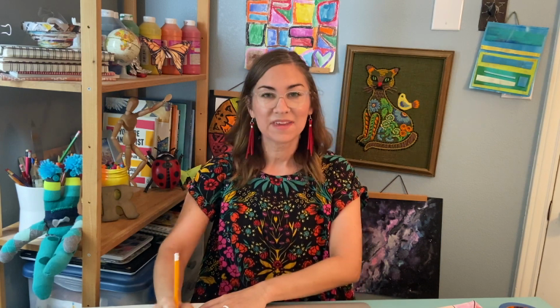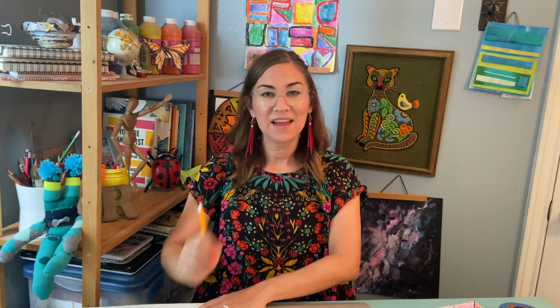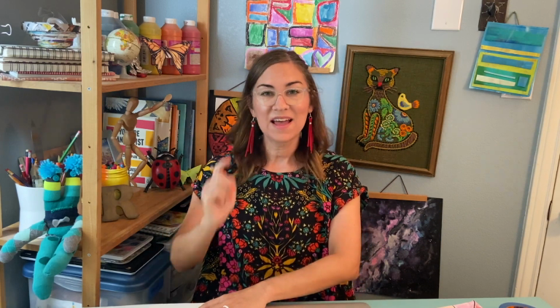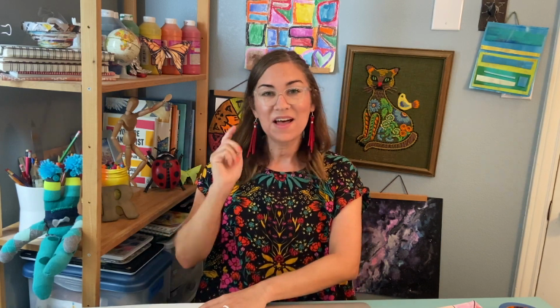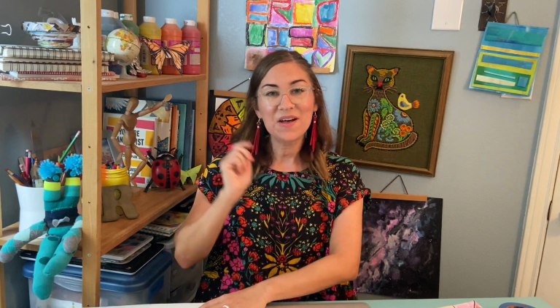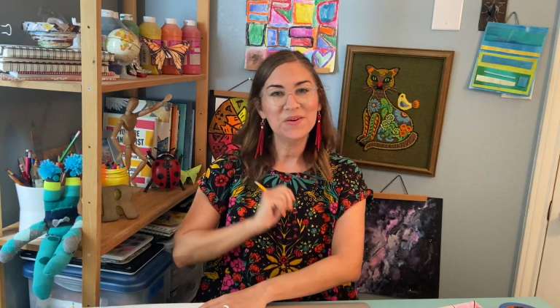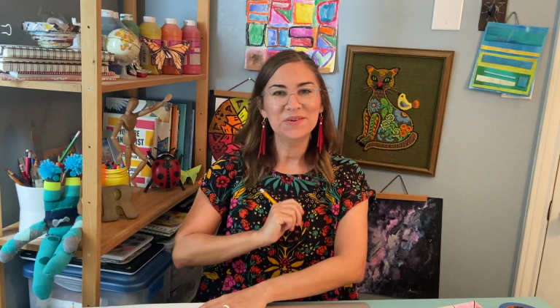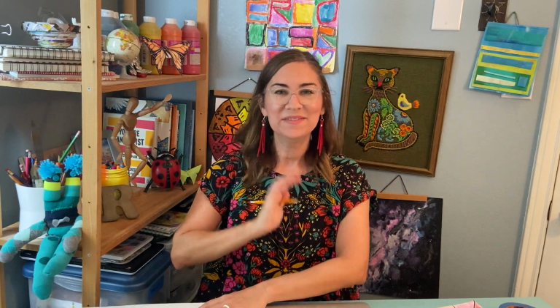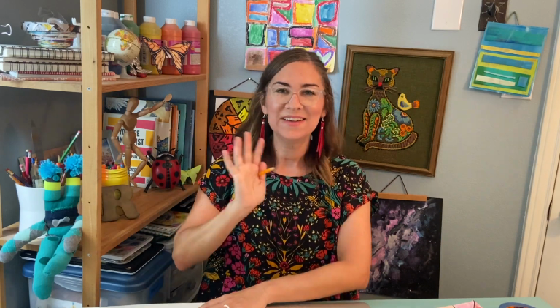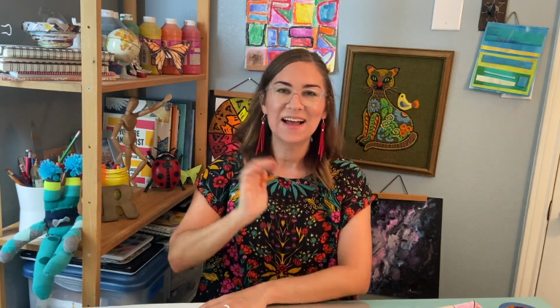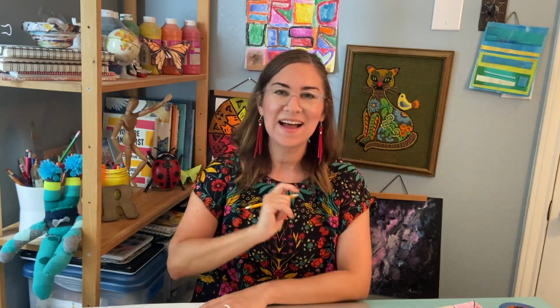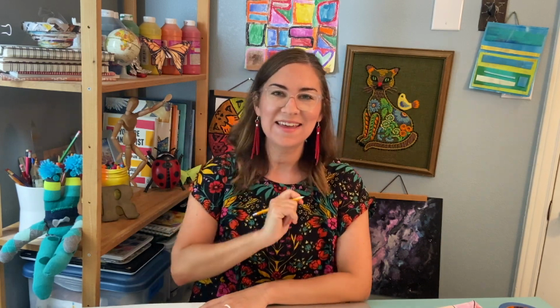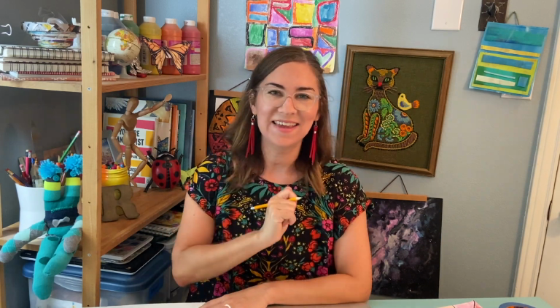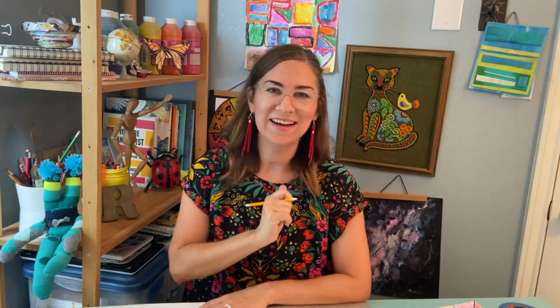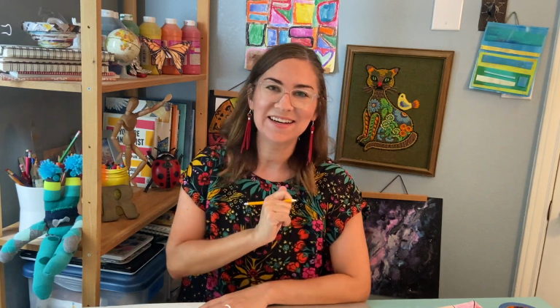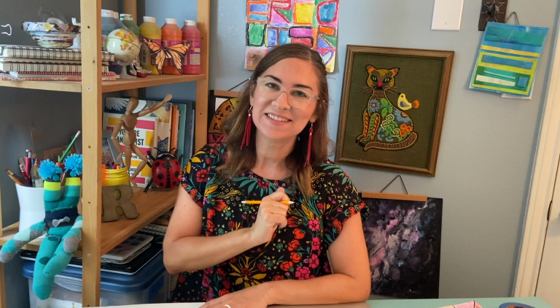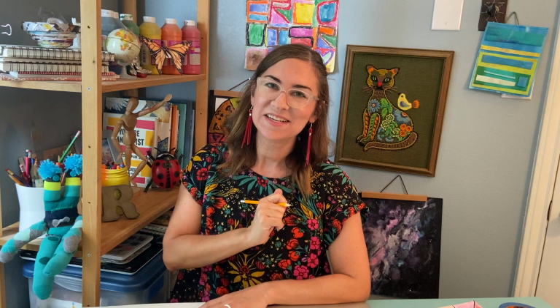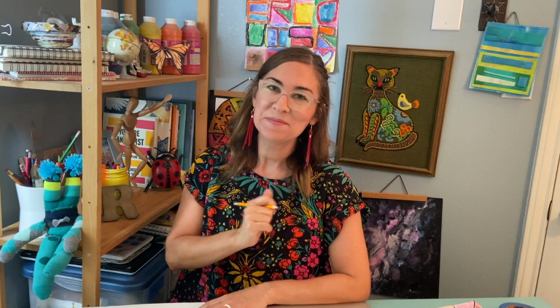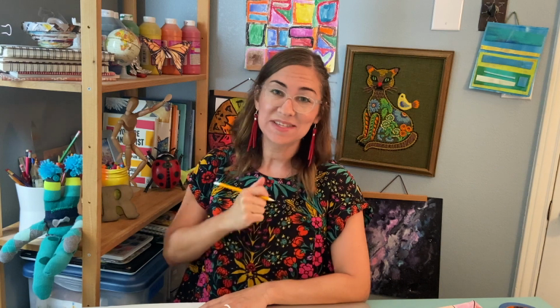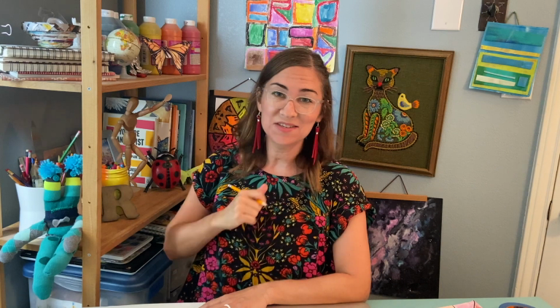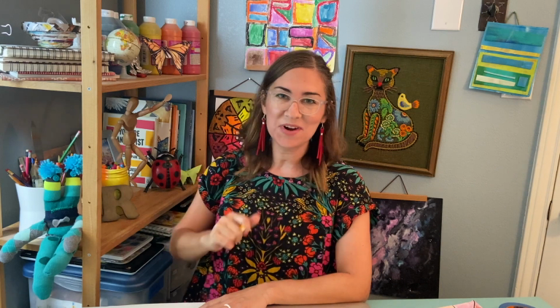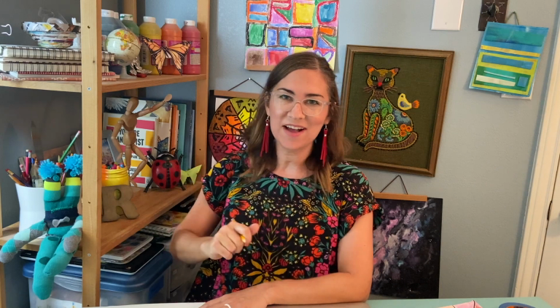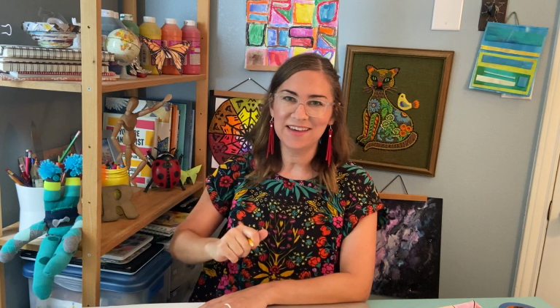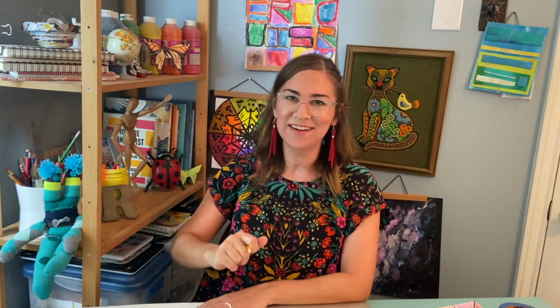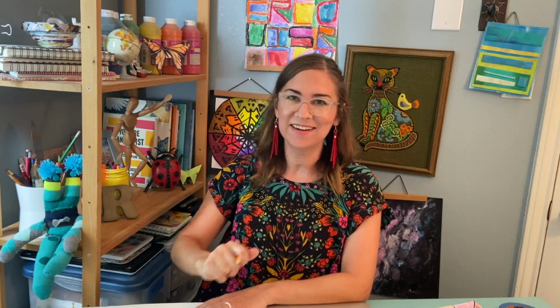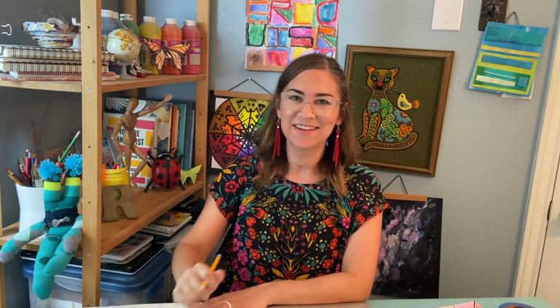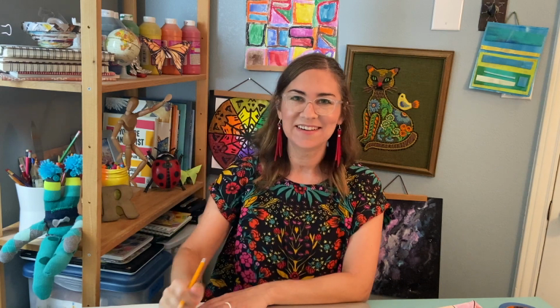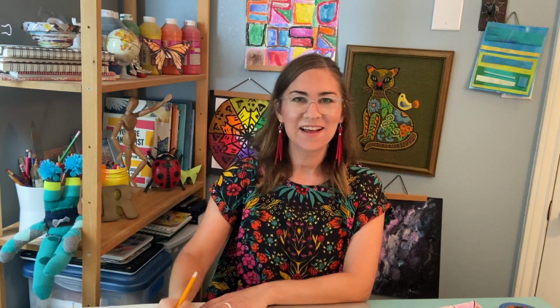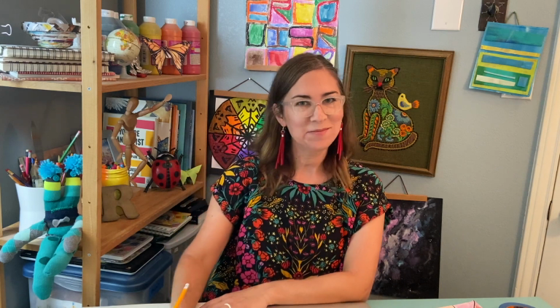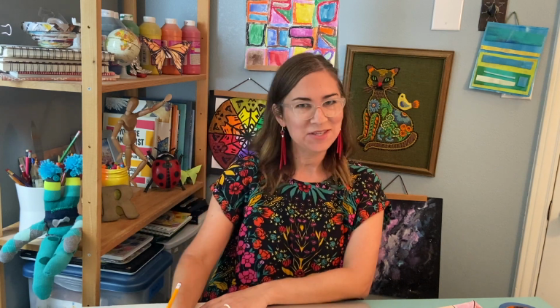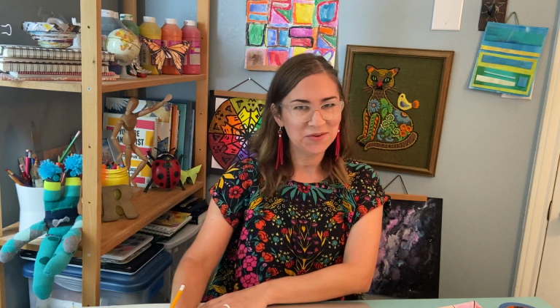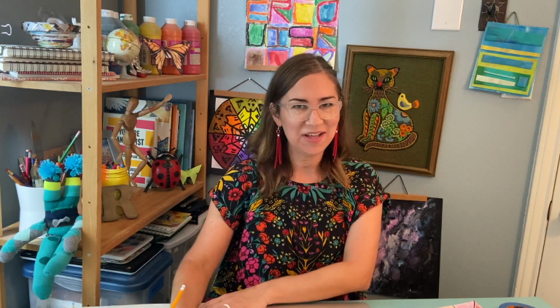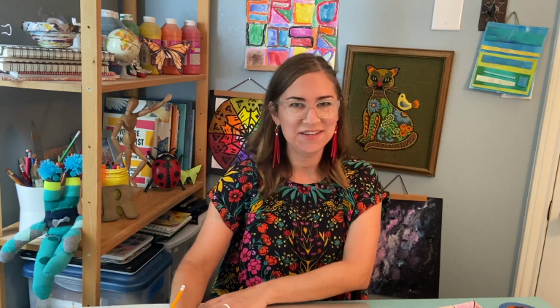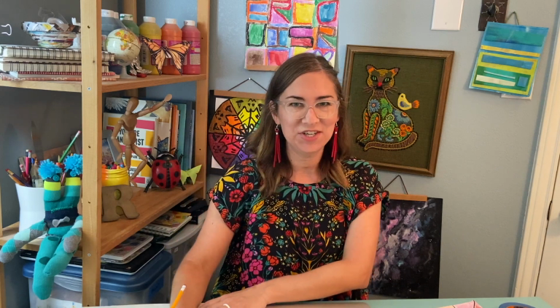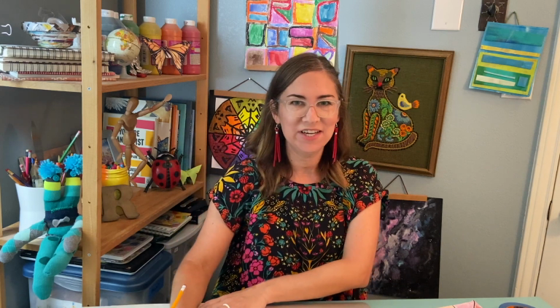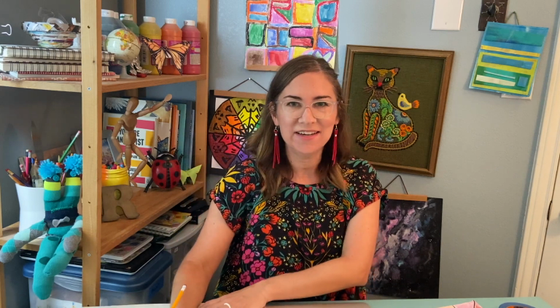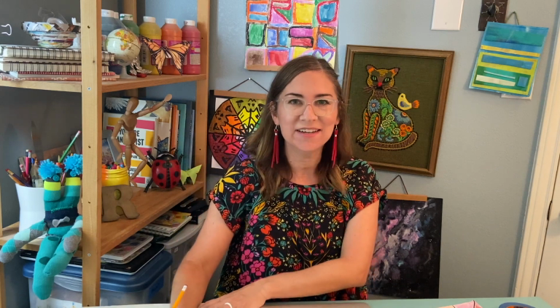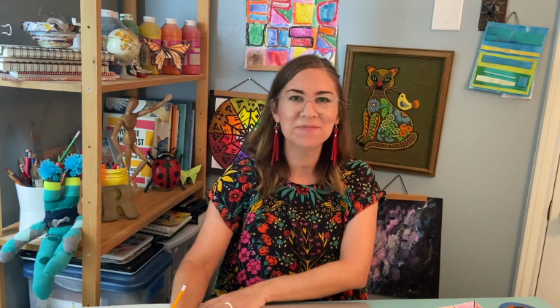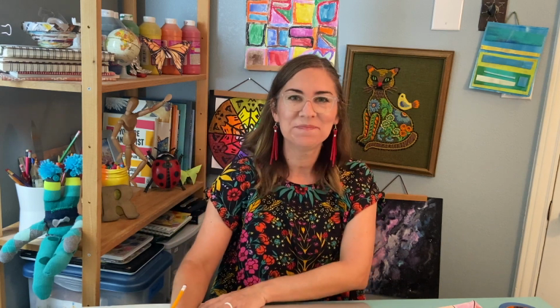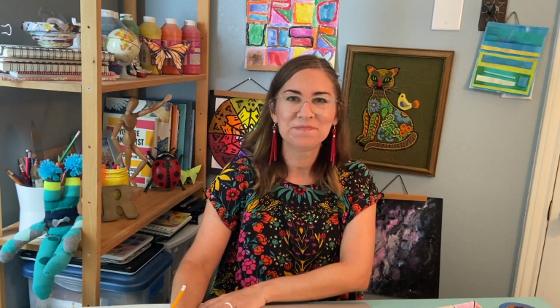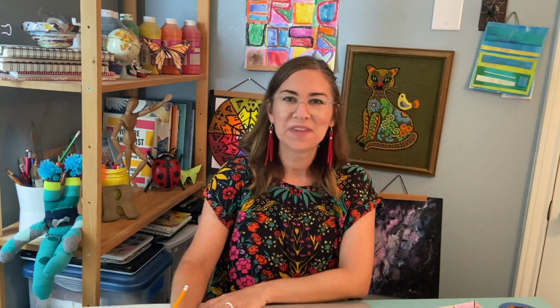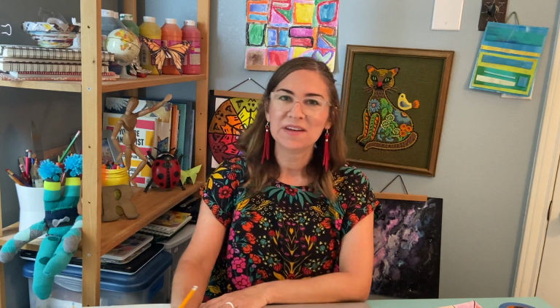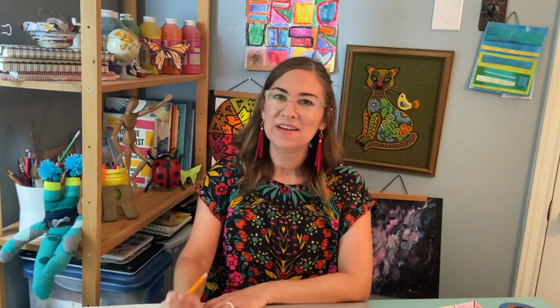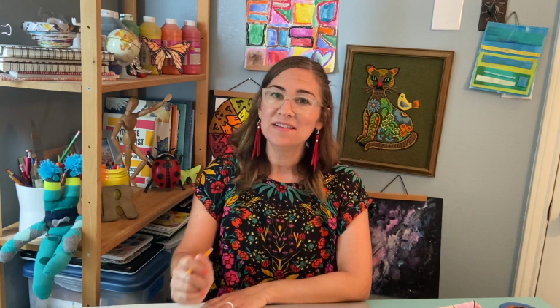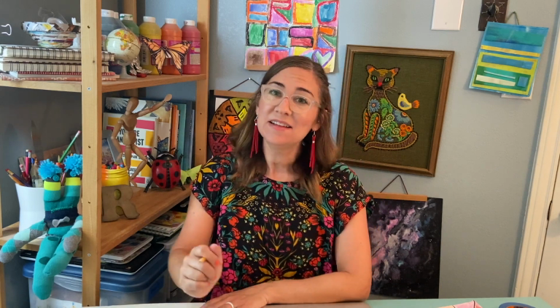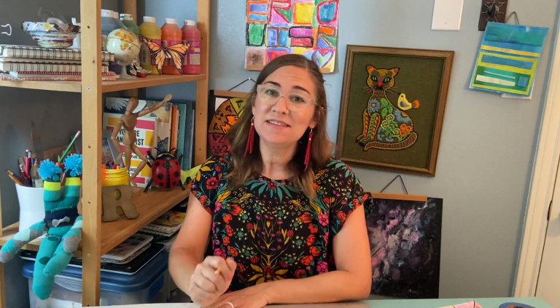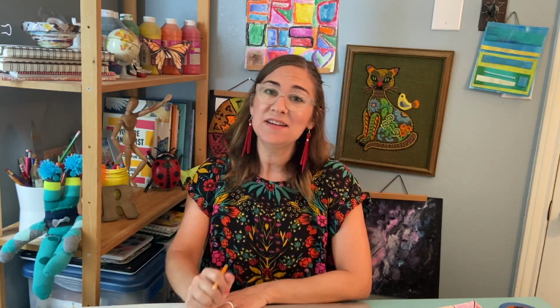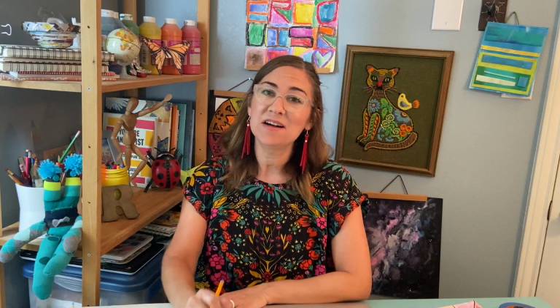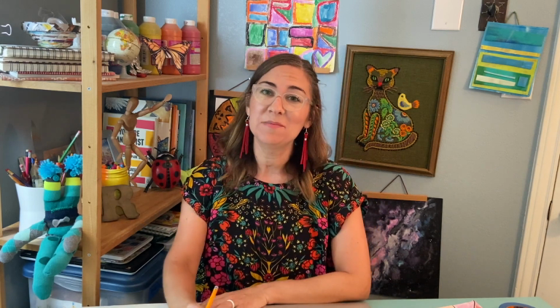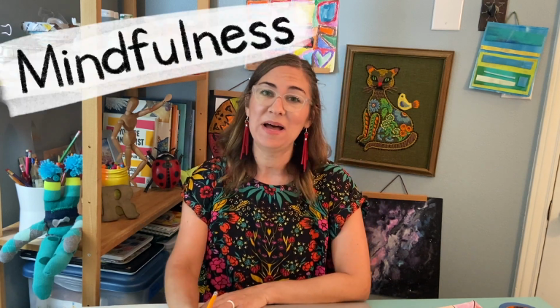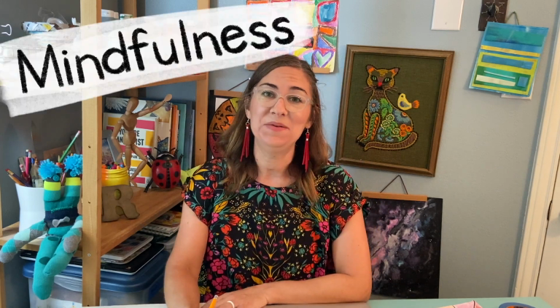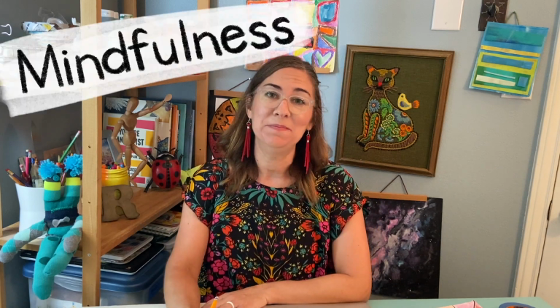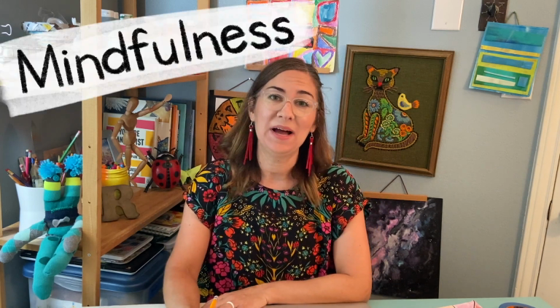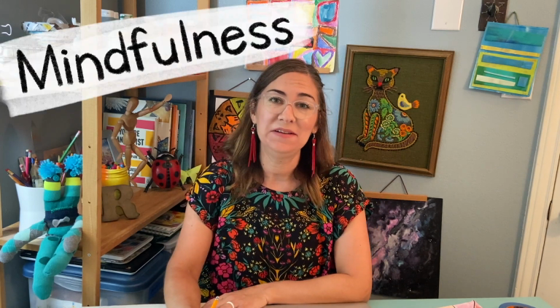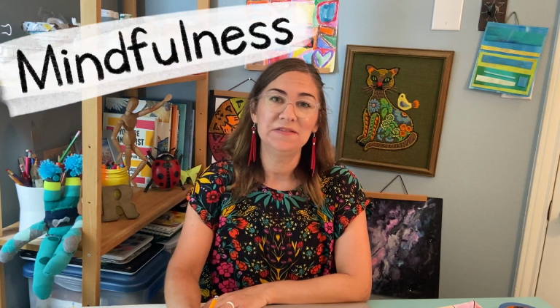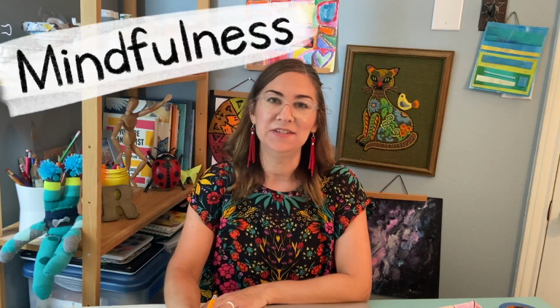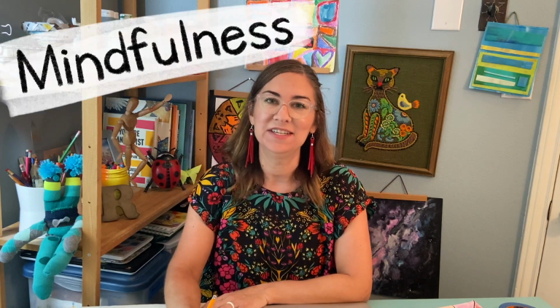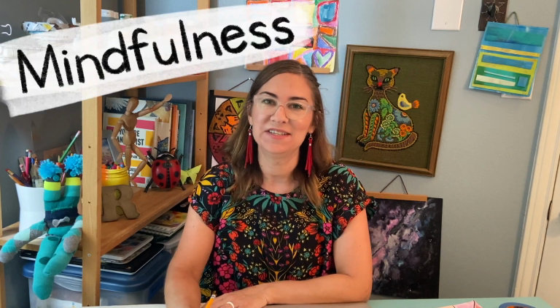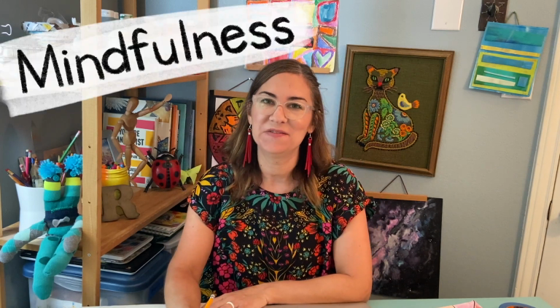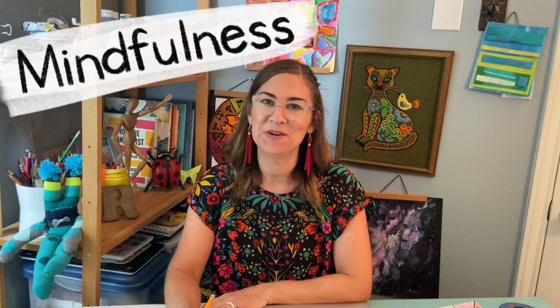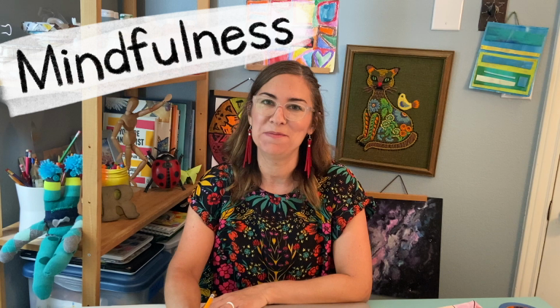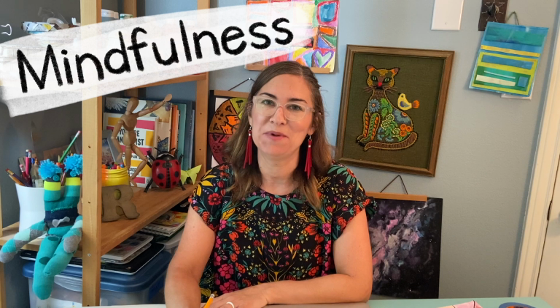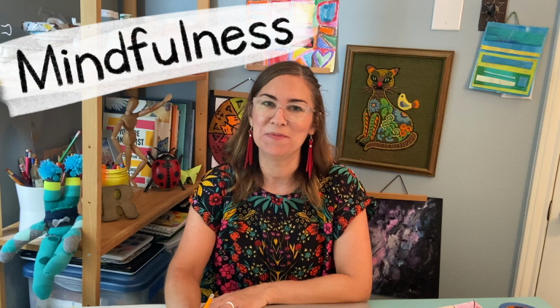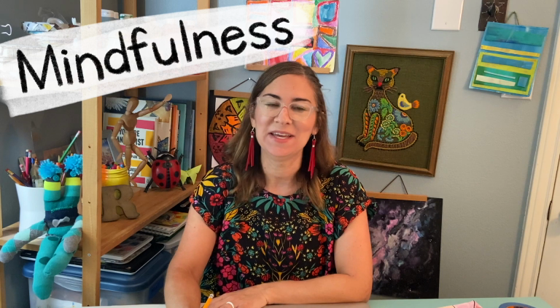Hi there, Mrs. Rock here. I'm so glad you're here. Let's talk about mindfulness for a moment.